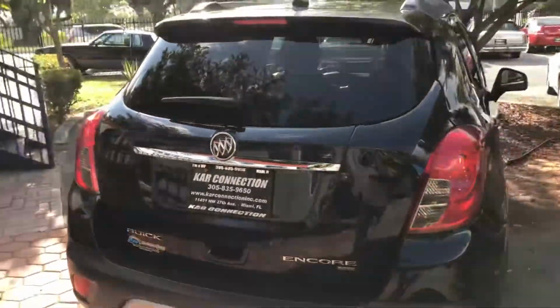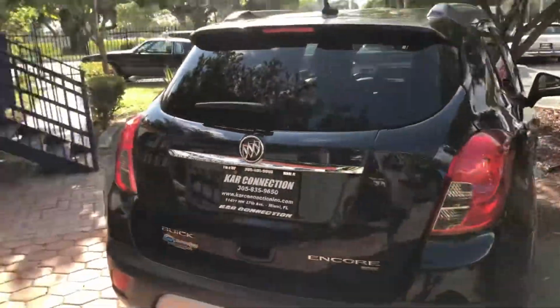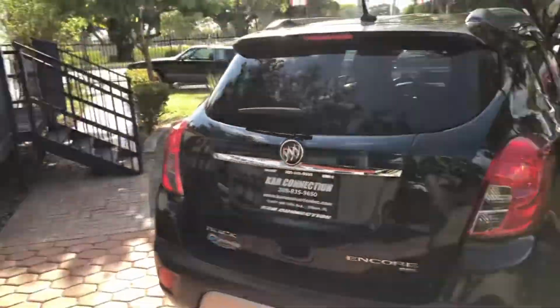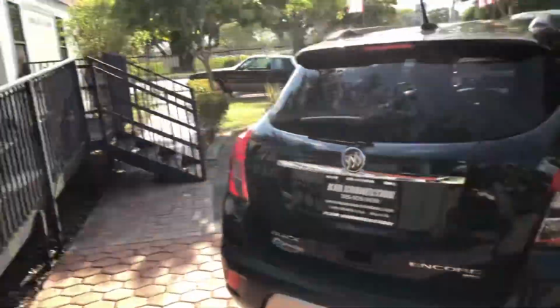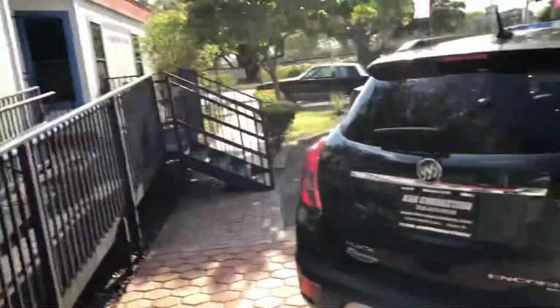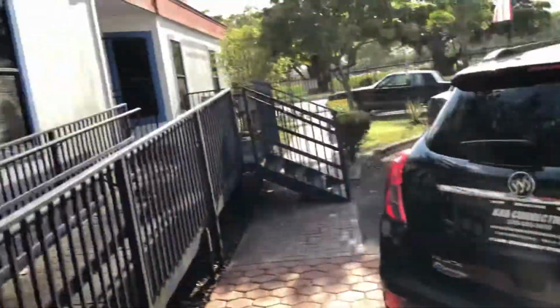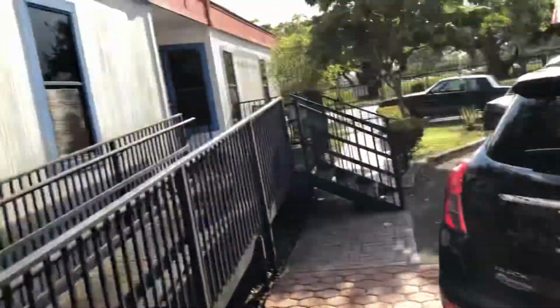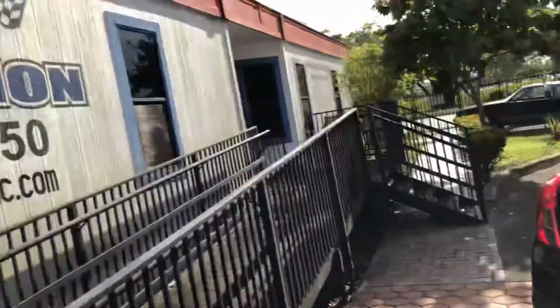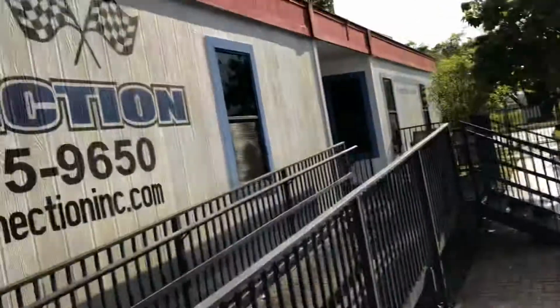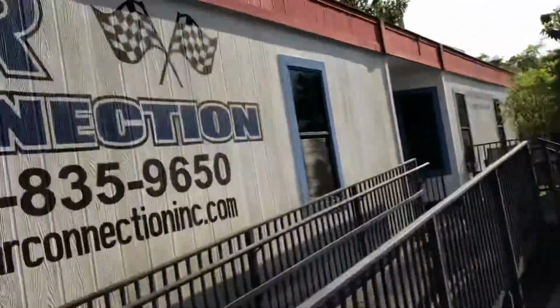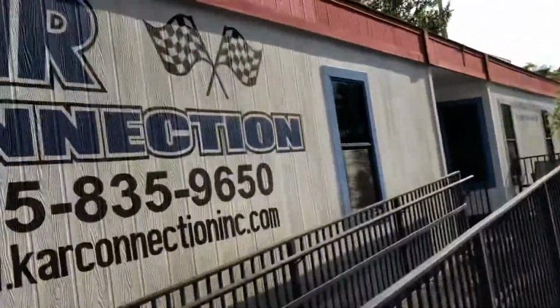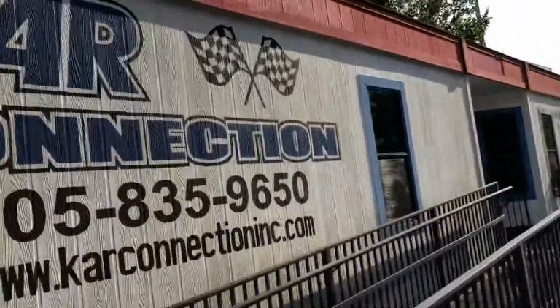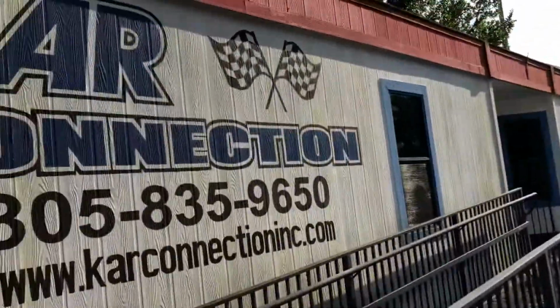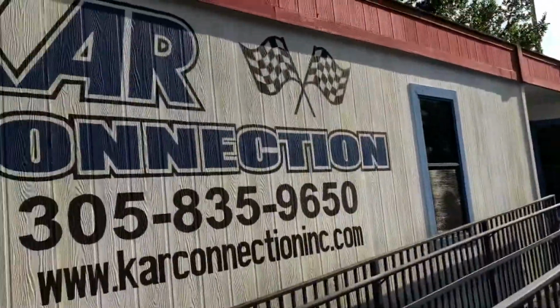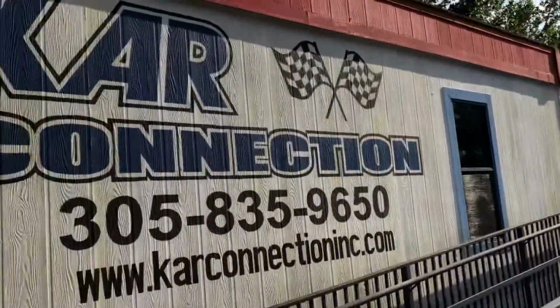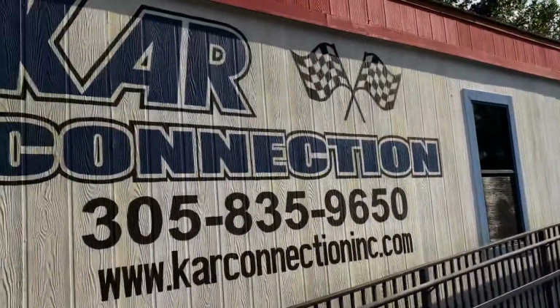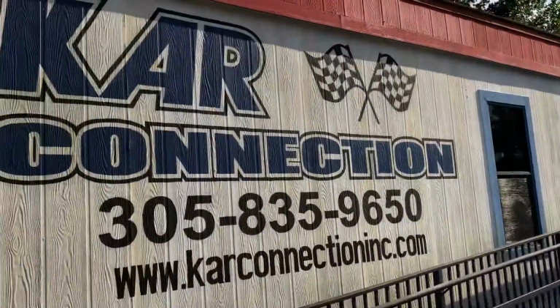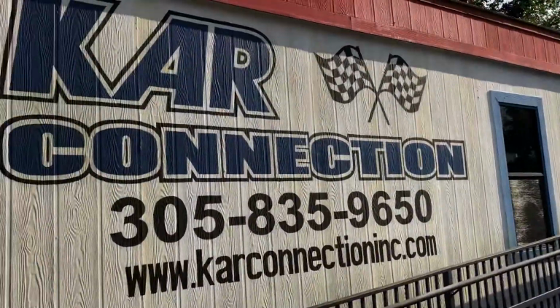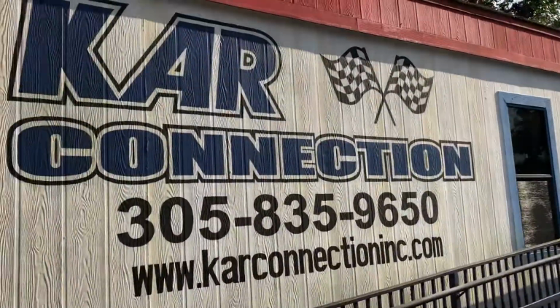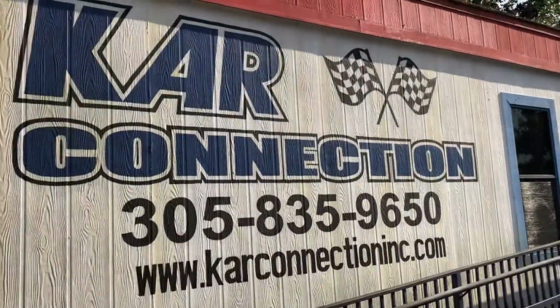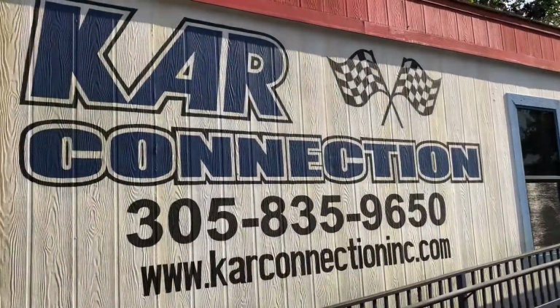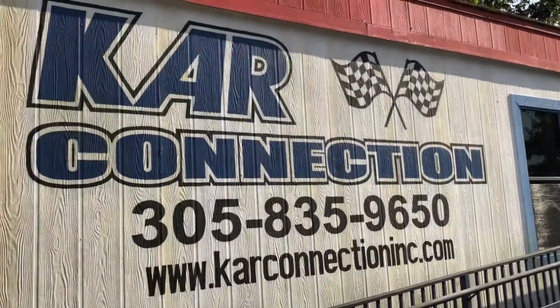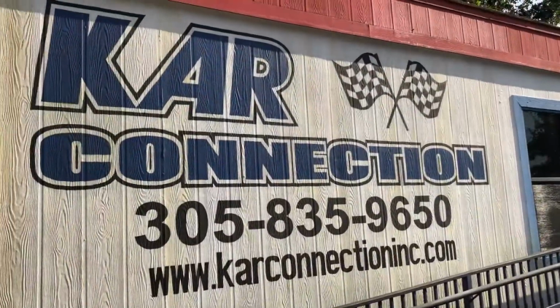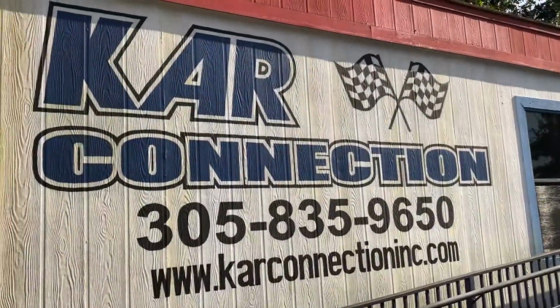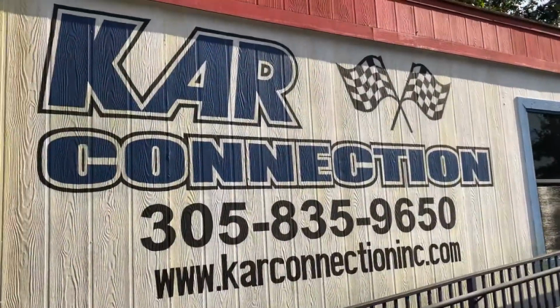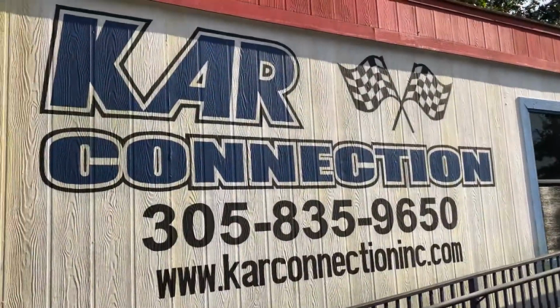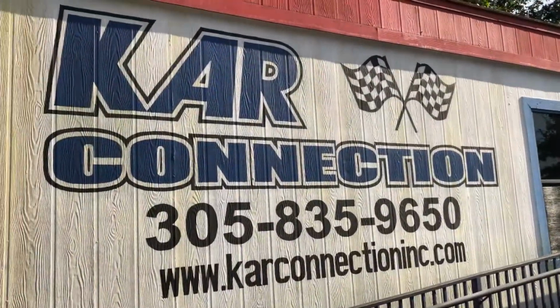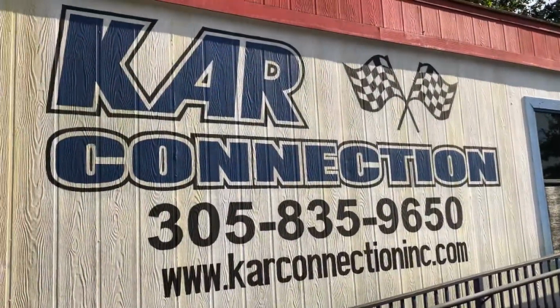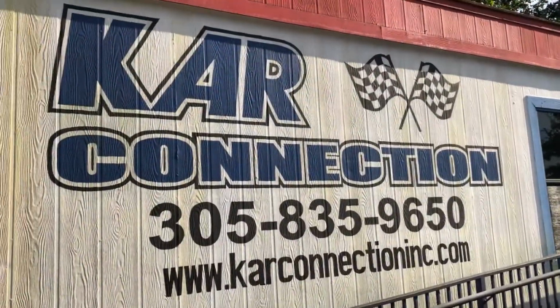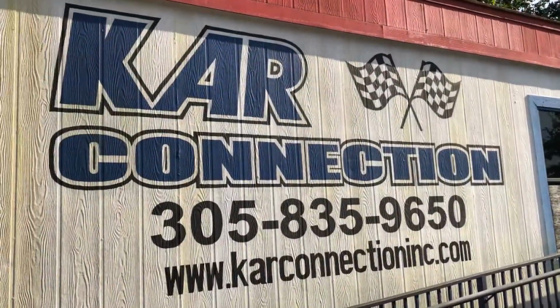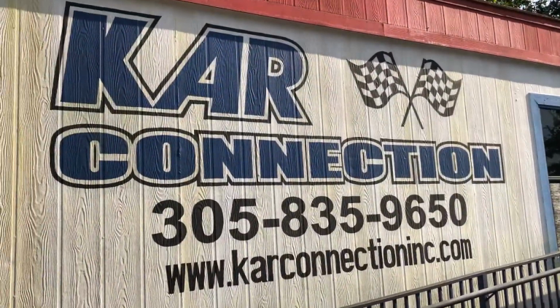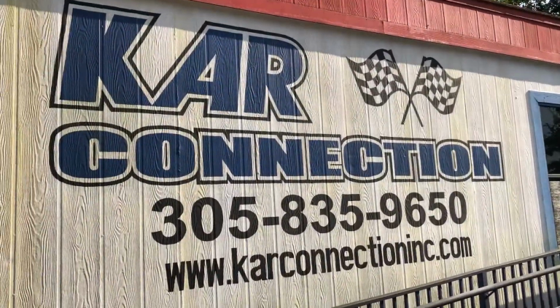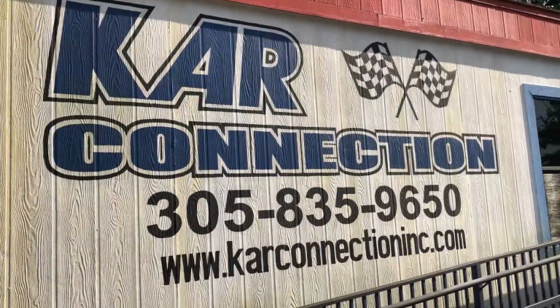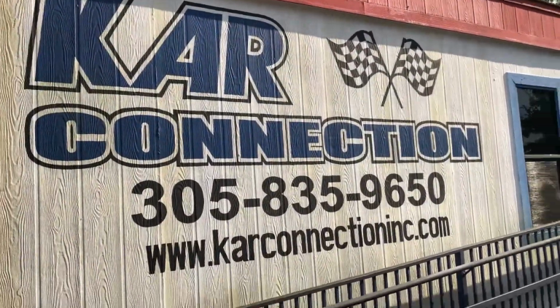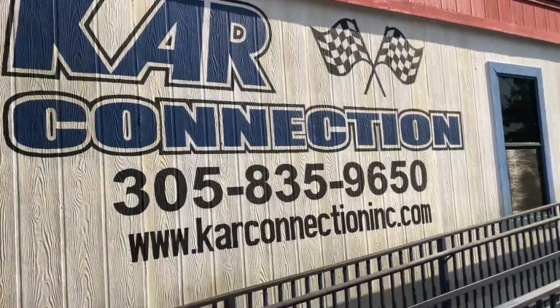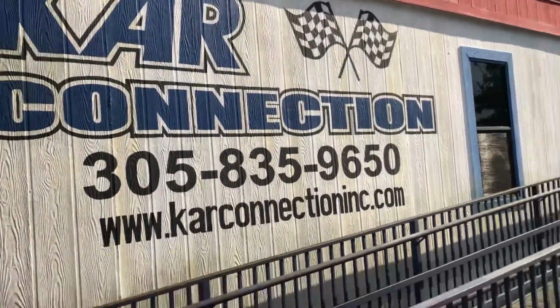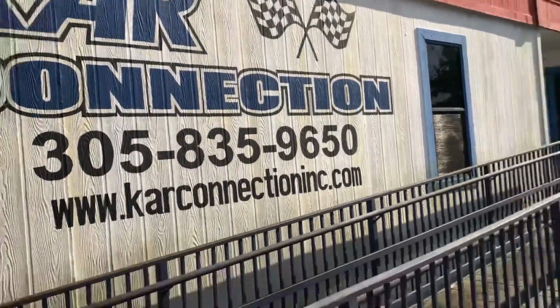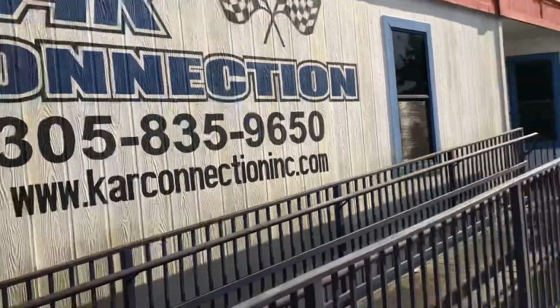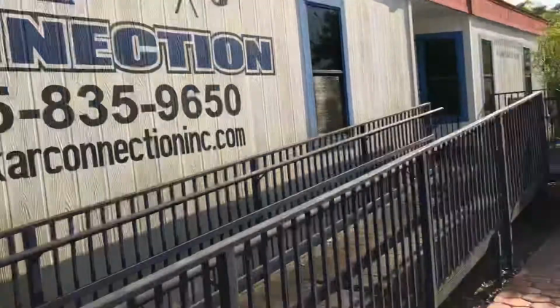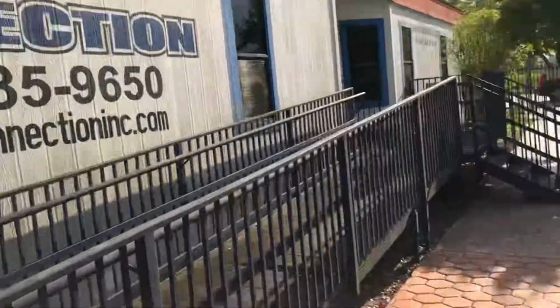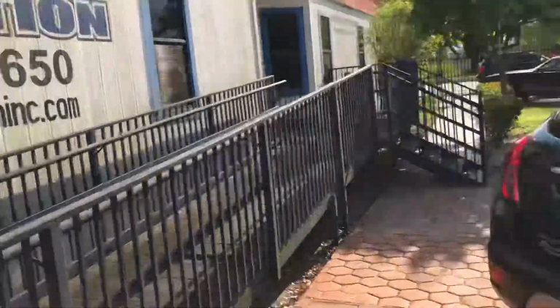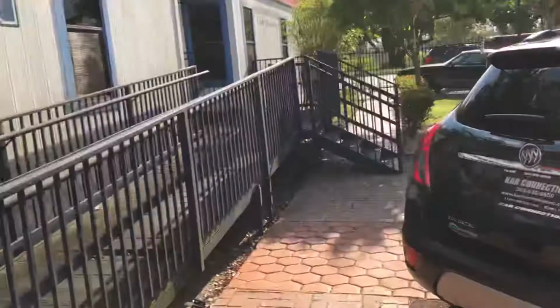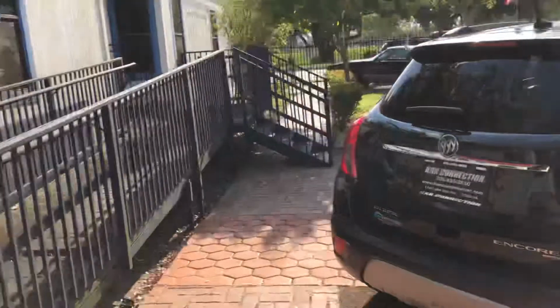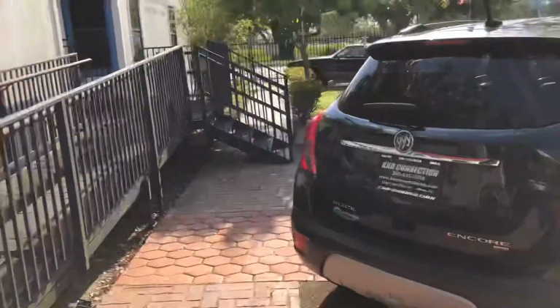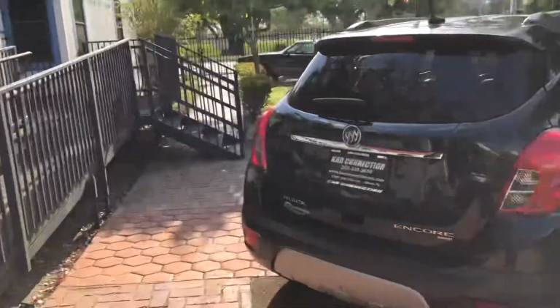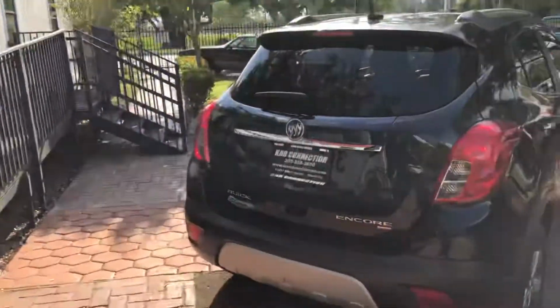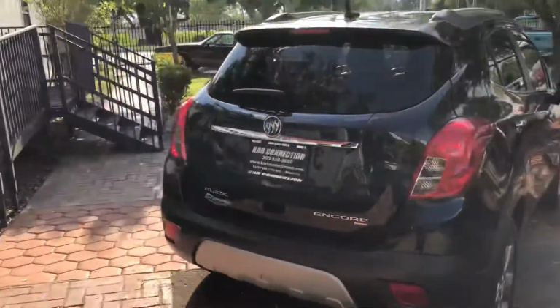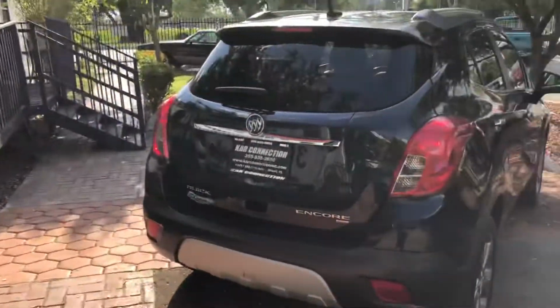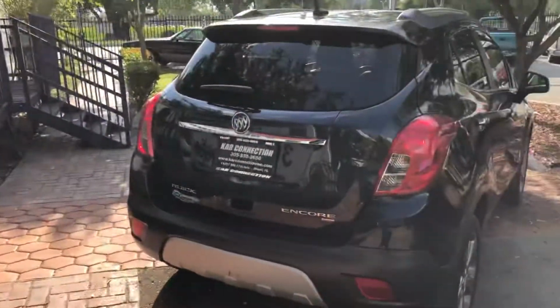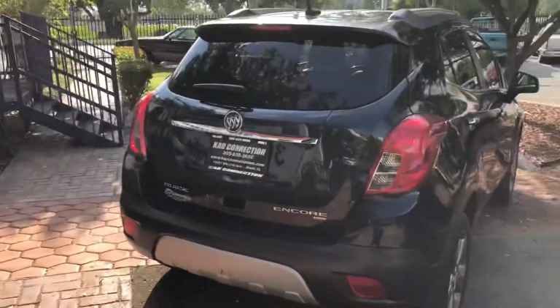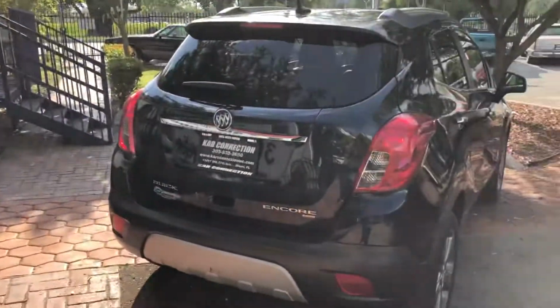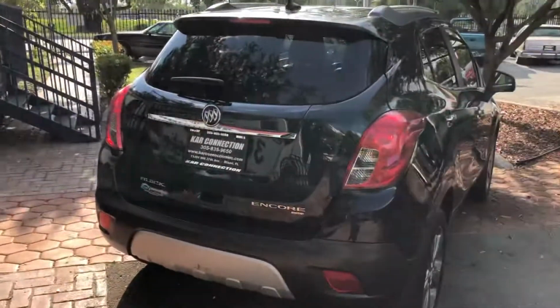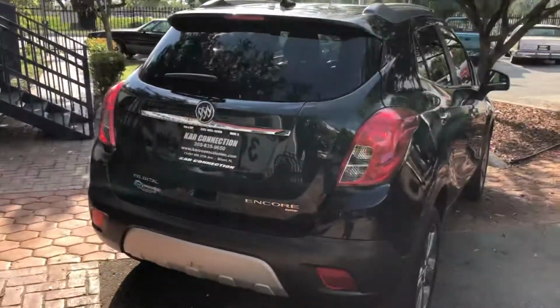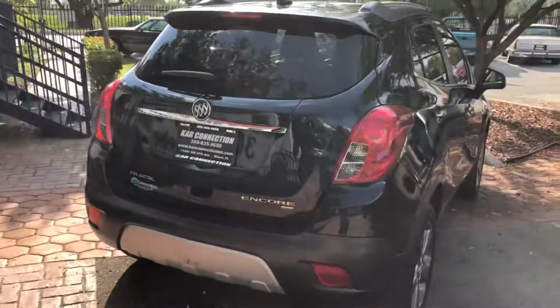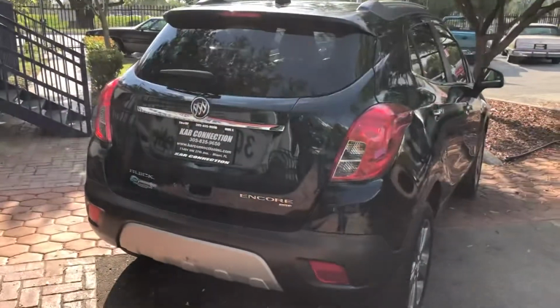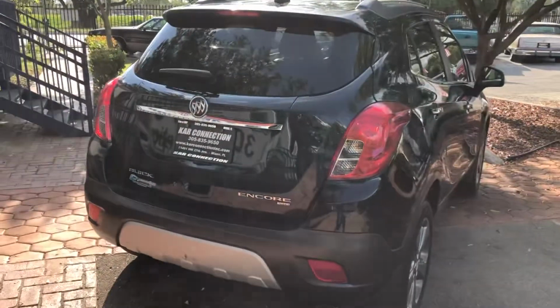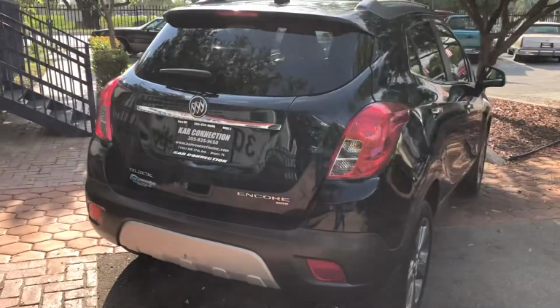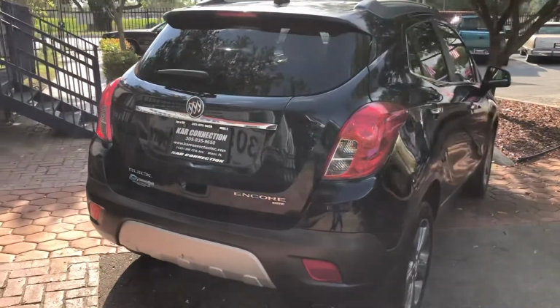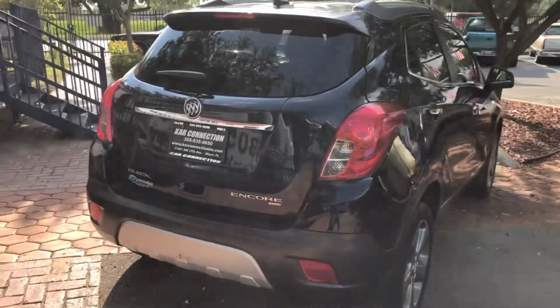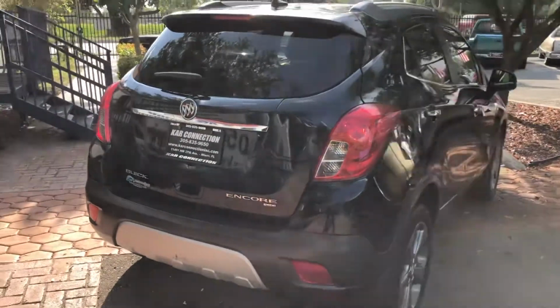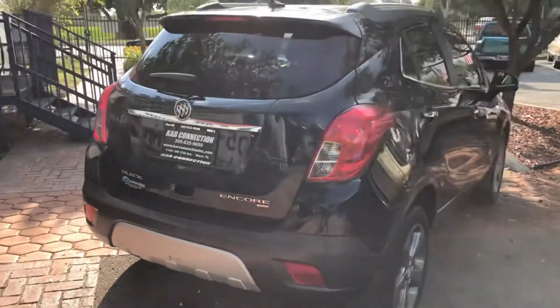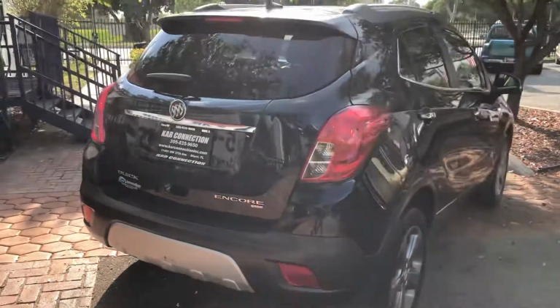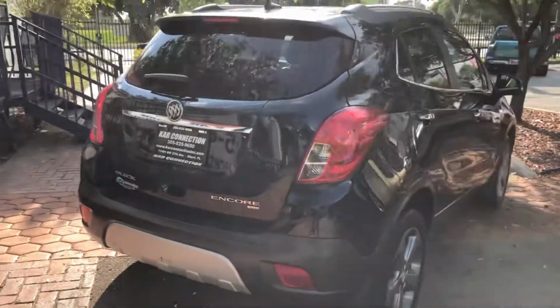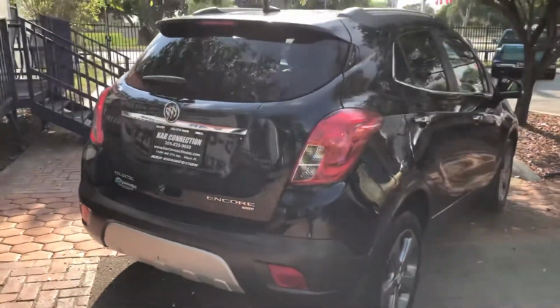Here's our information right there — name of the company, phone number and website. Our website is also located in the description of this vehicle.